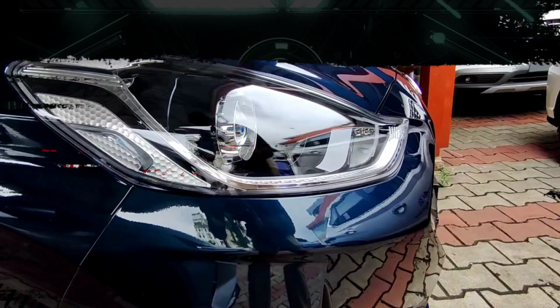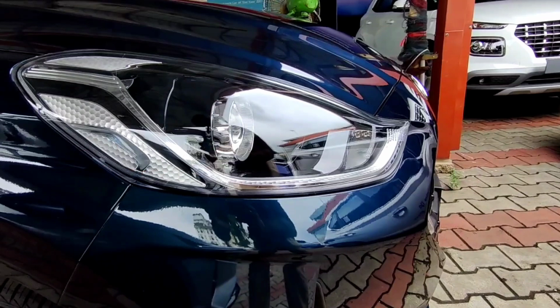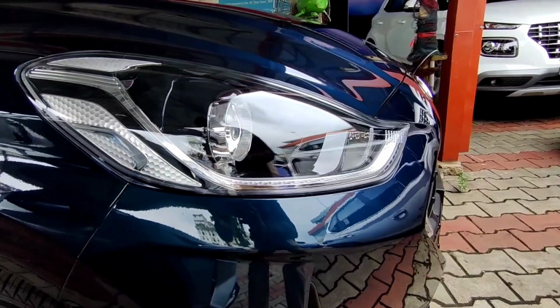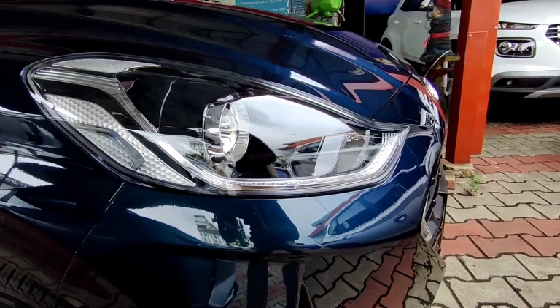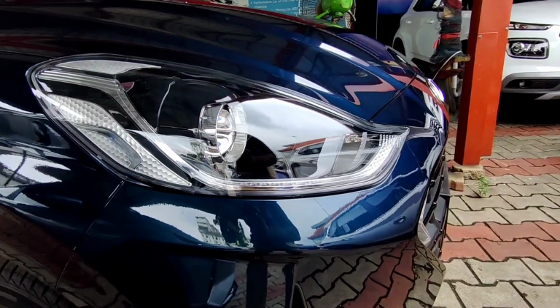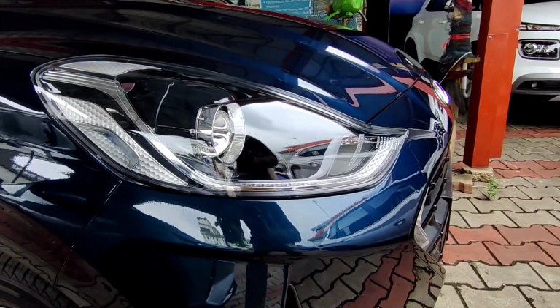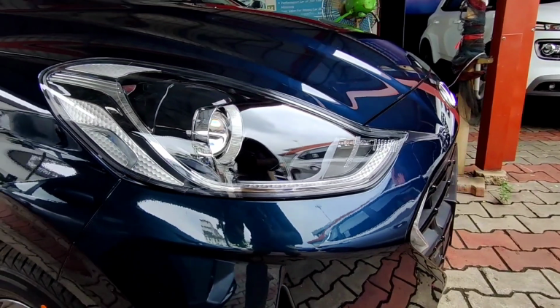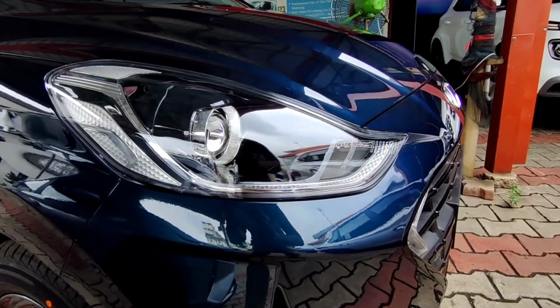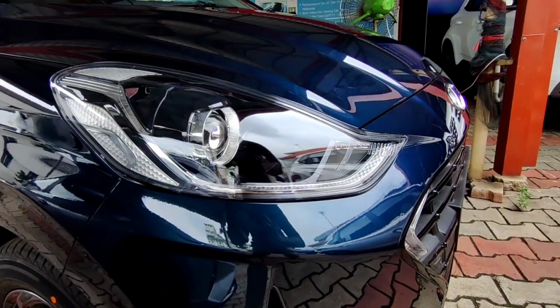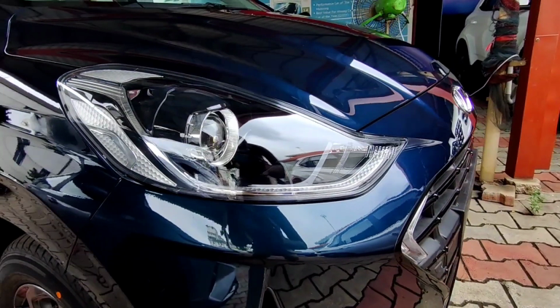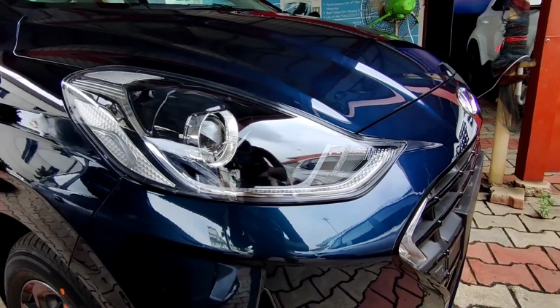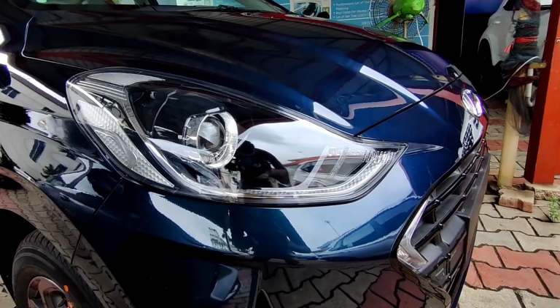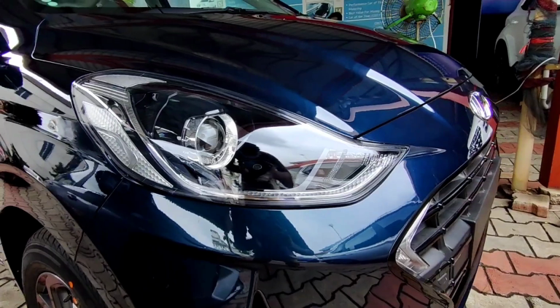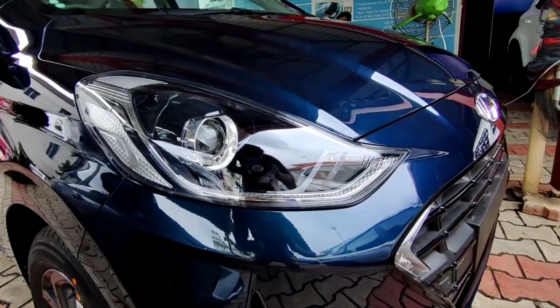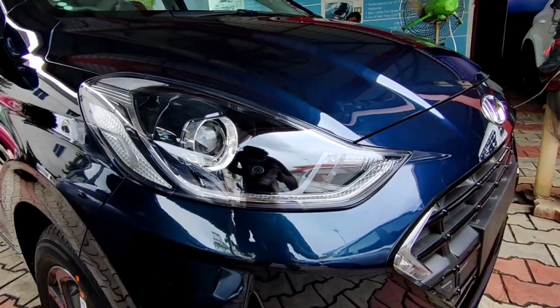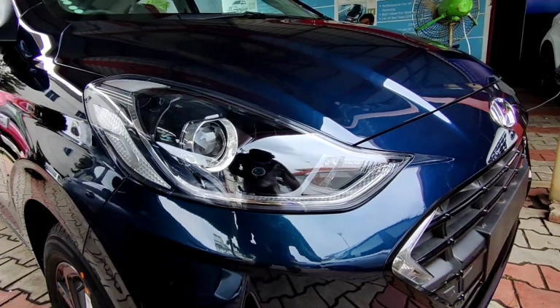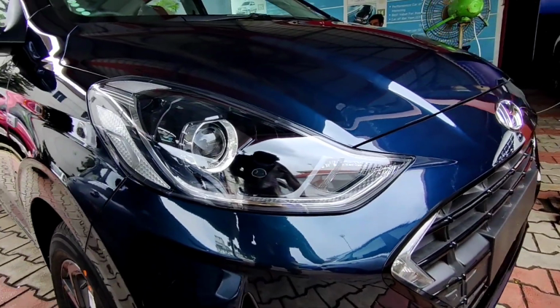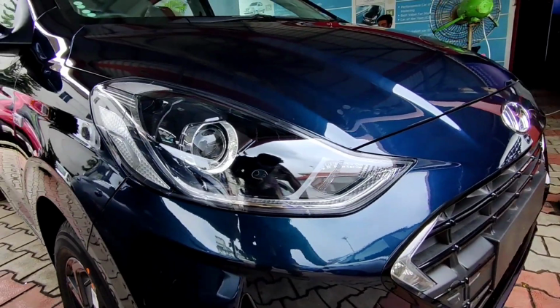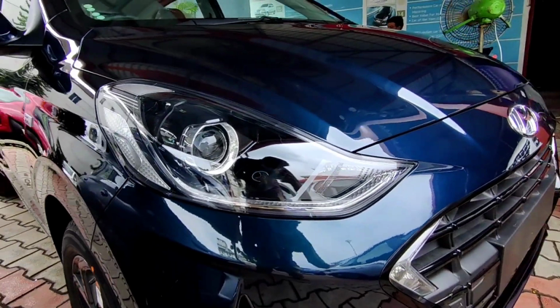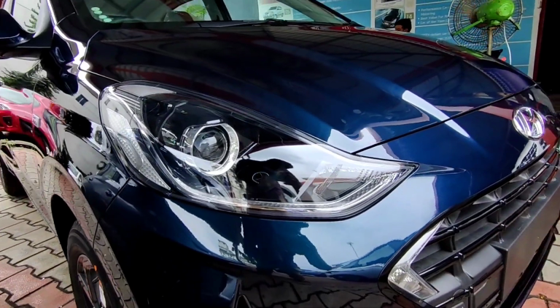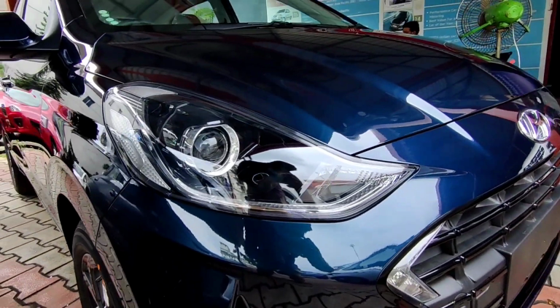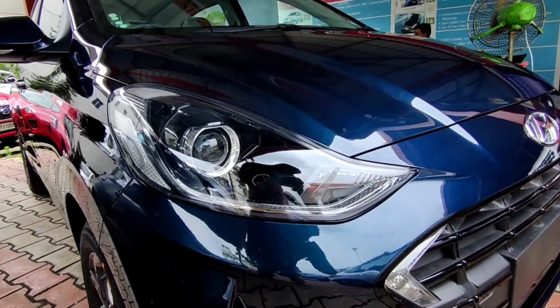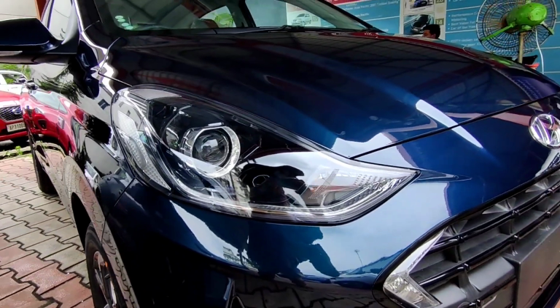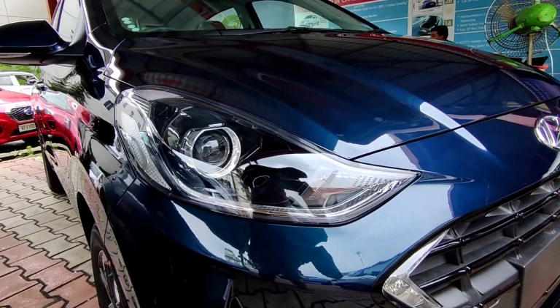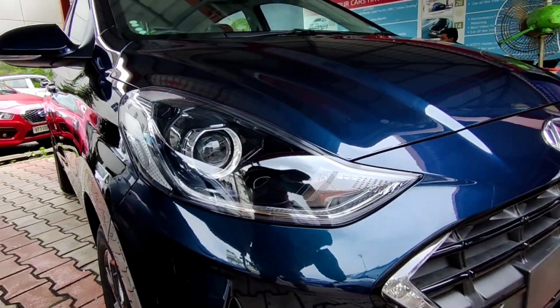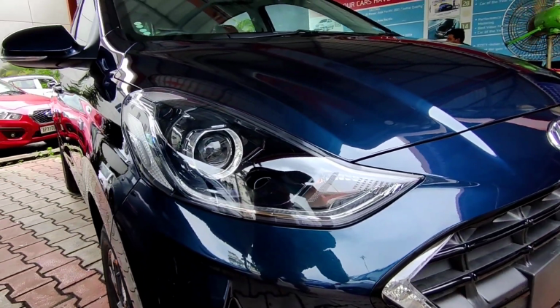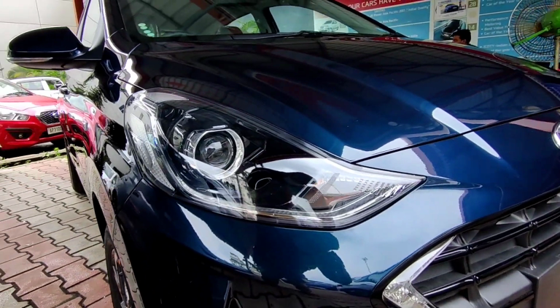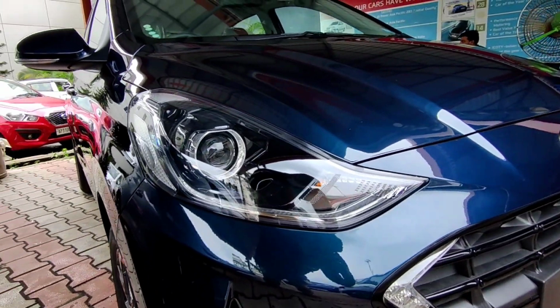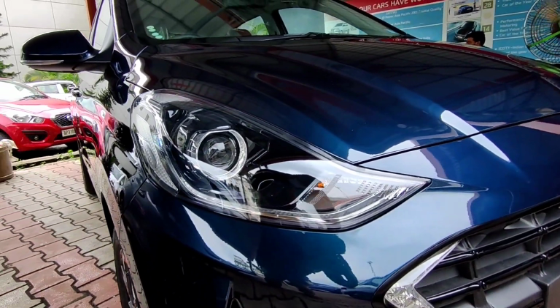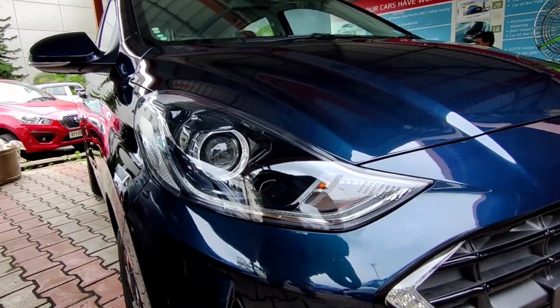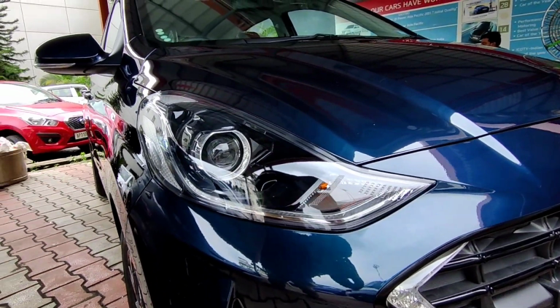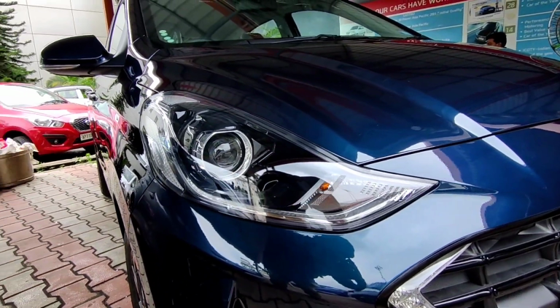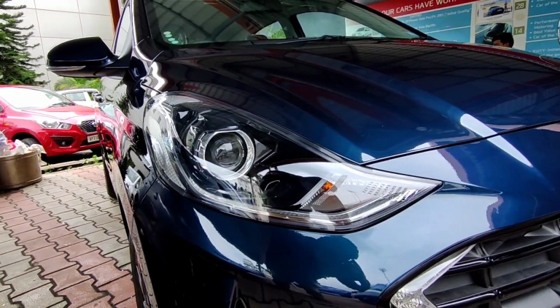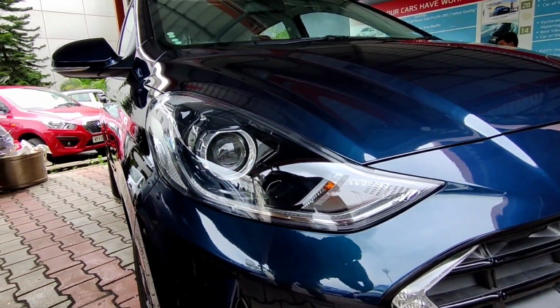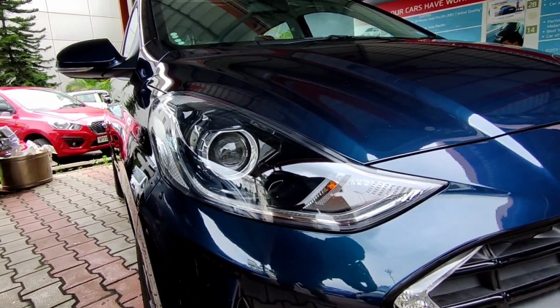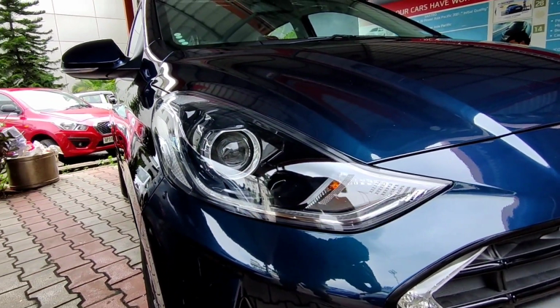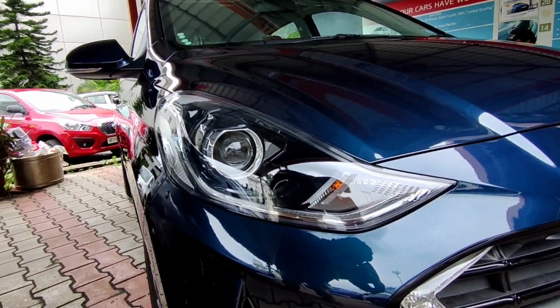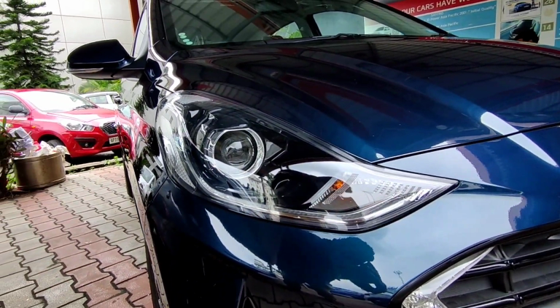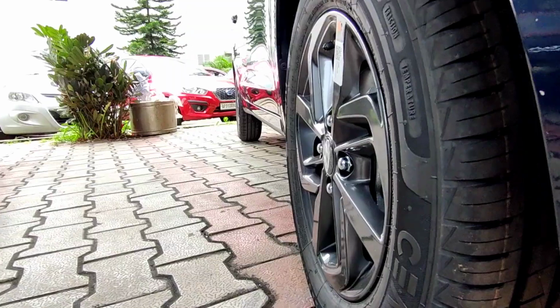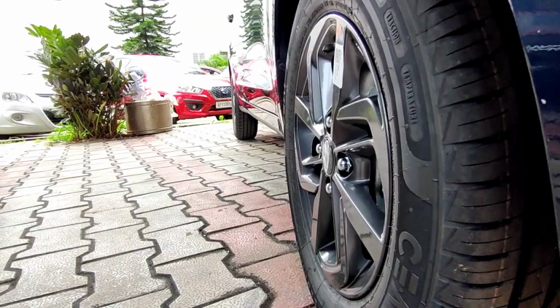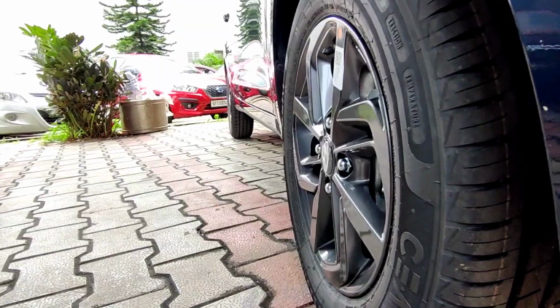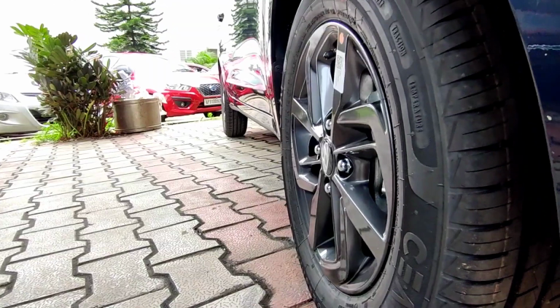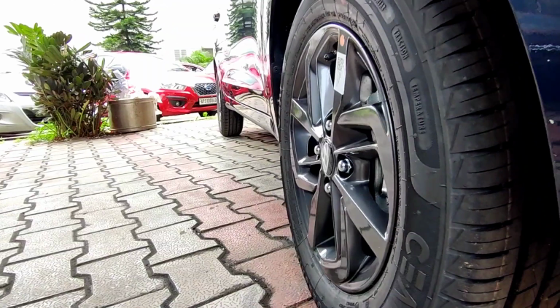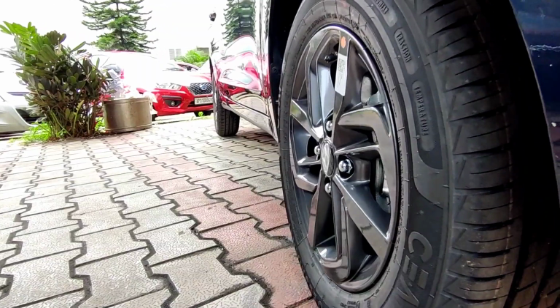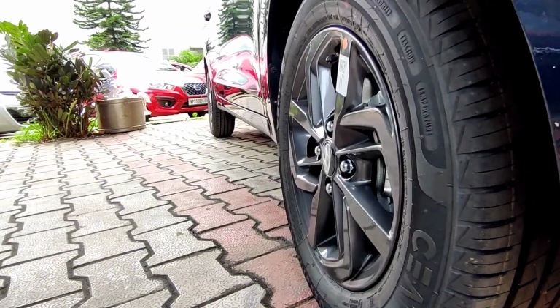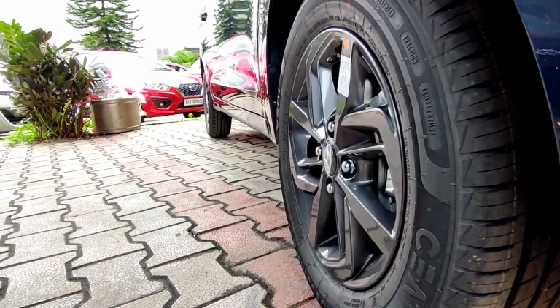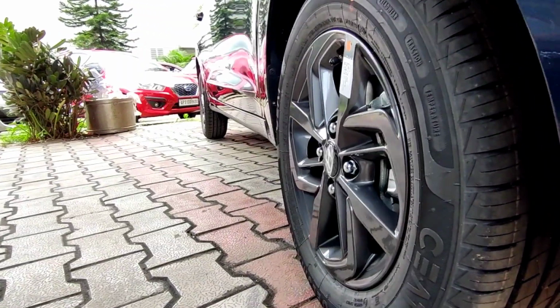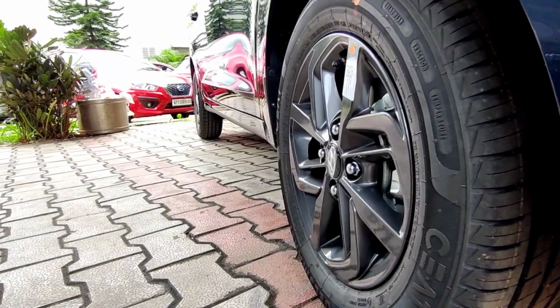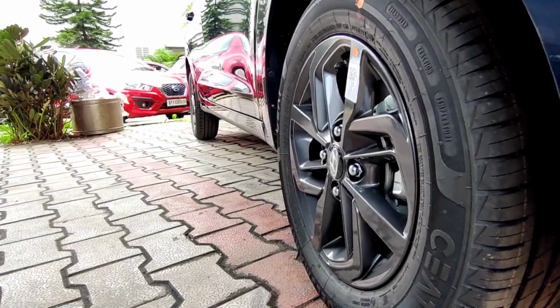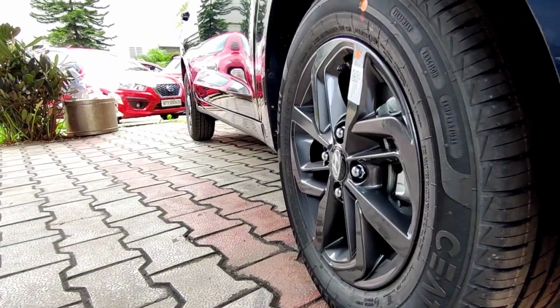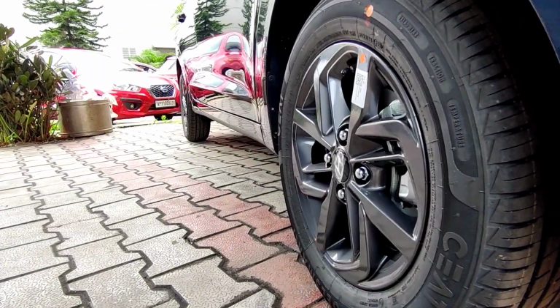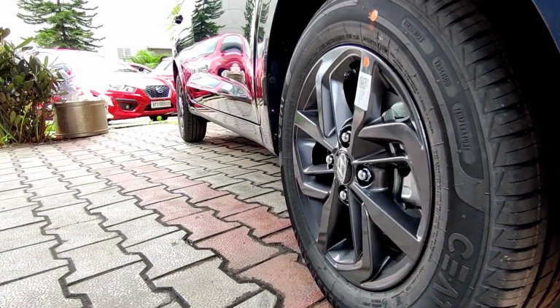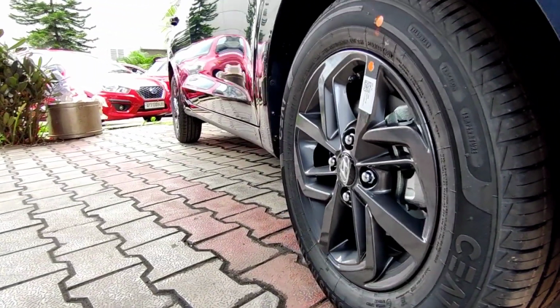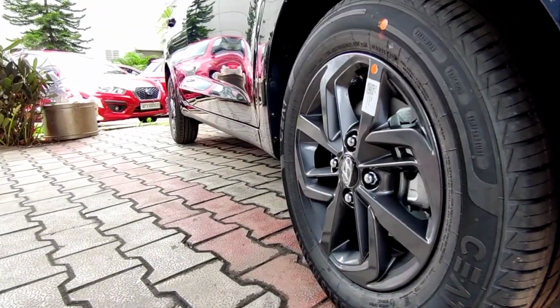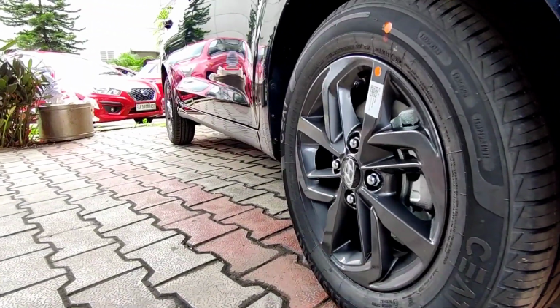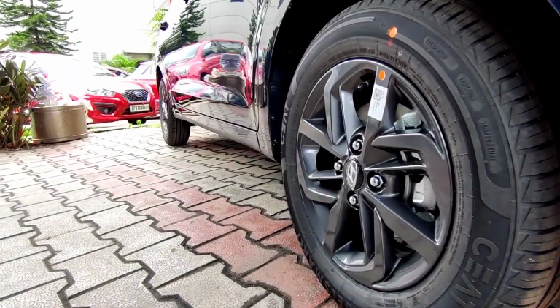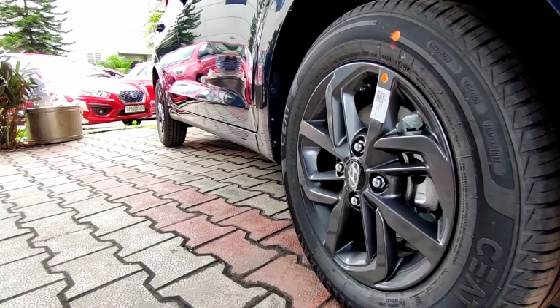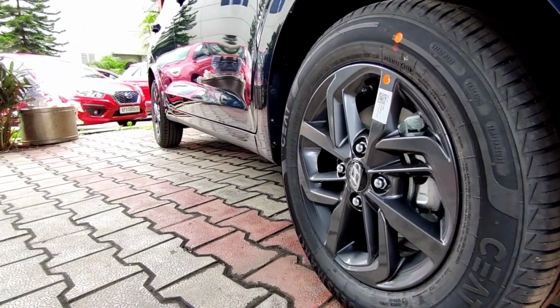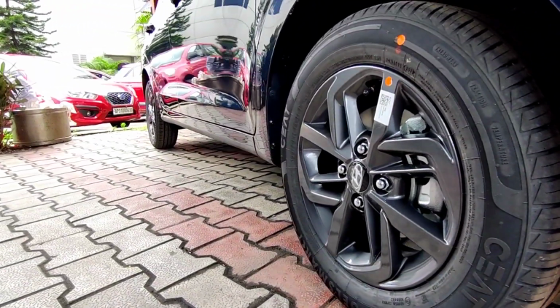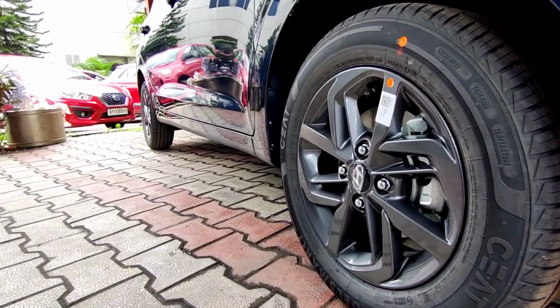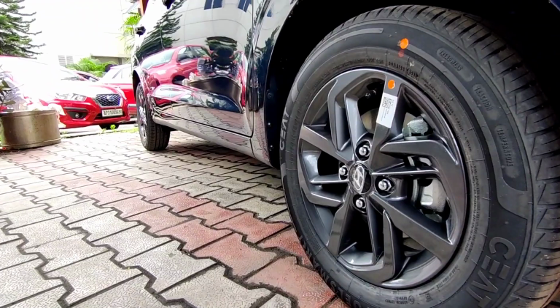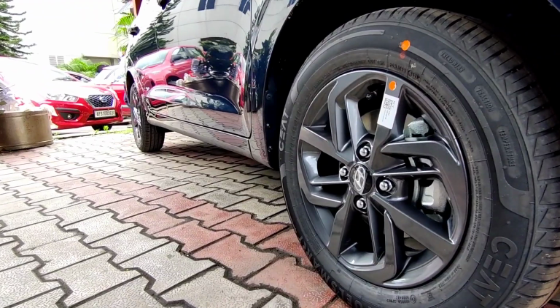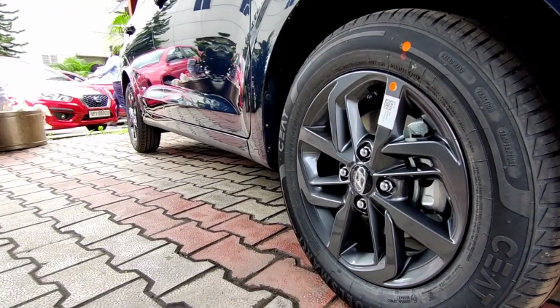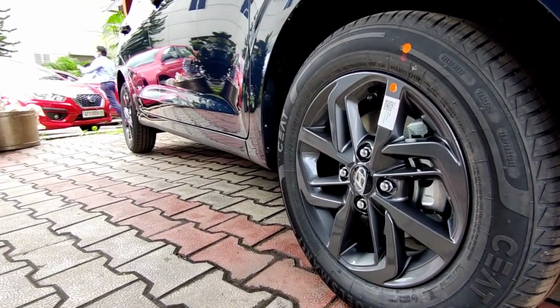Hello guys and welcome back to another vlog. Today's video is about a budget hatch from Hyundai, the Grand i10 Neos.